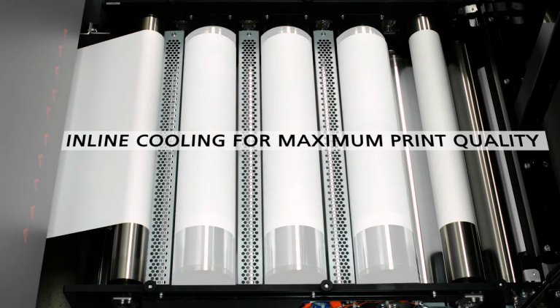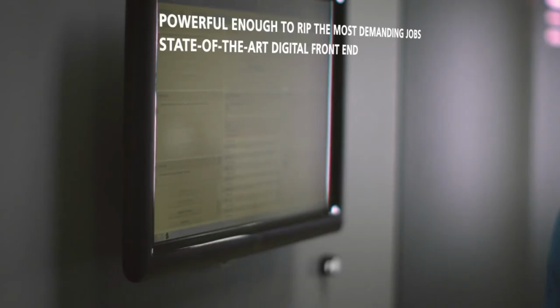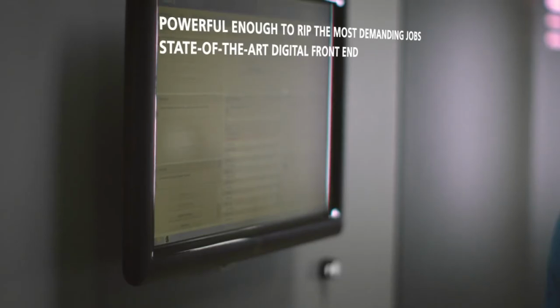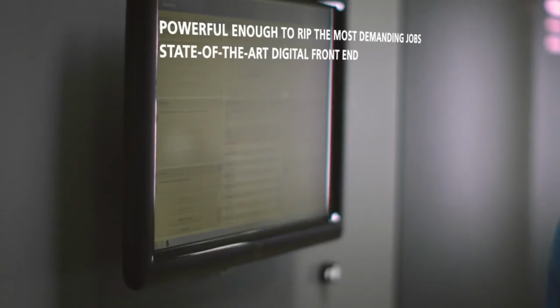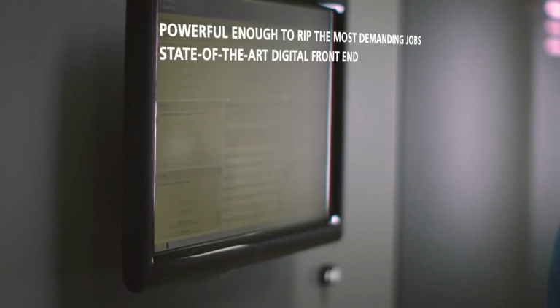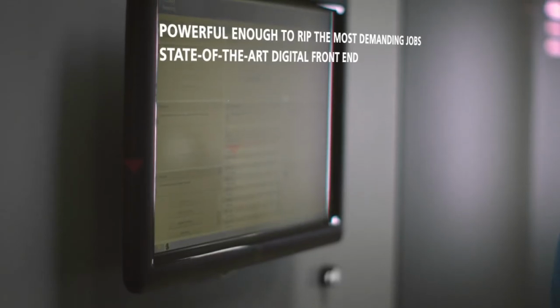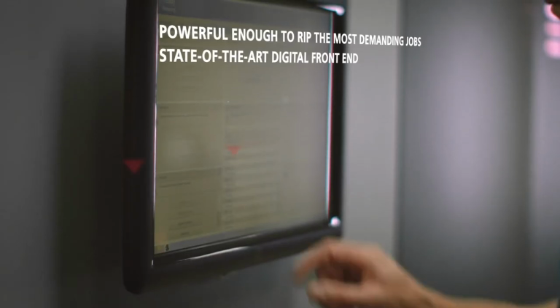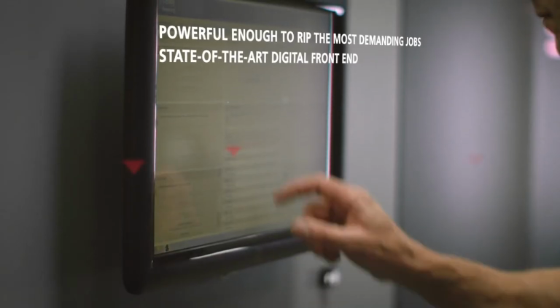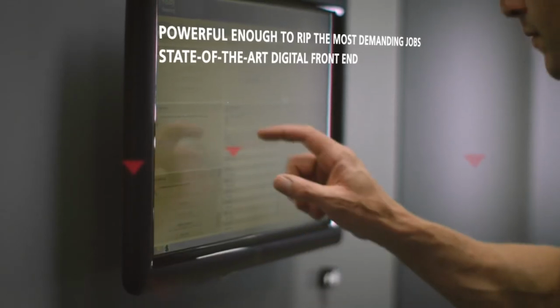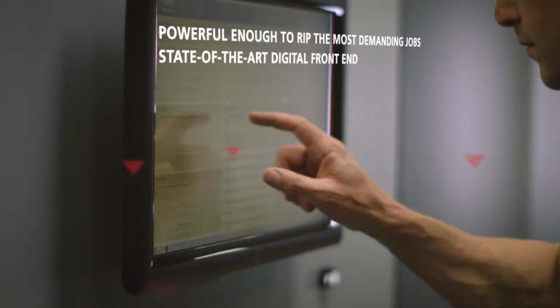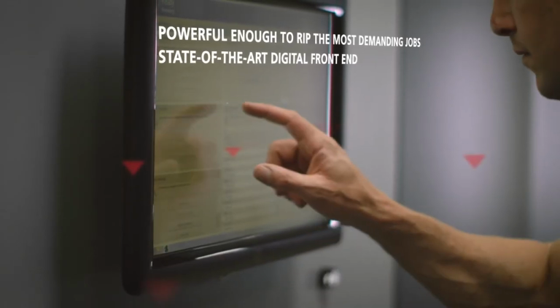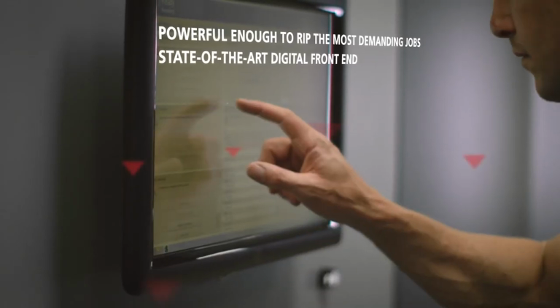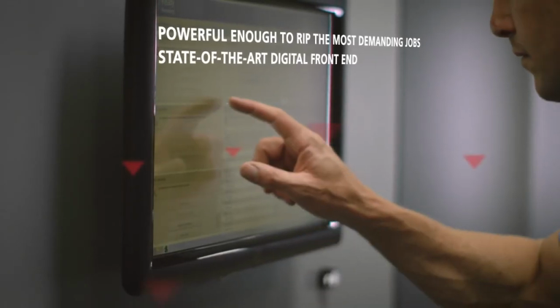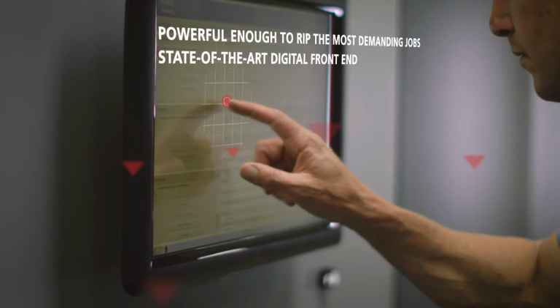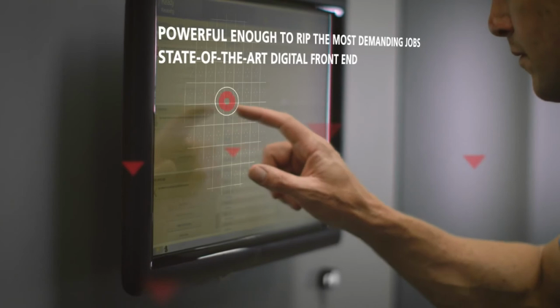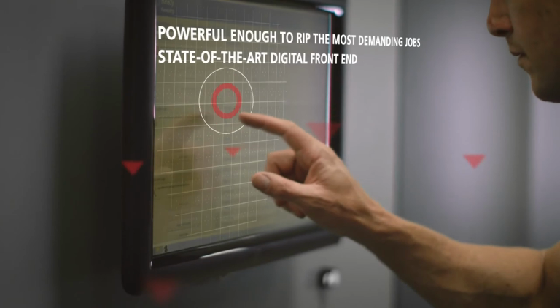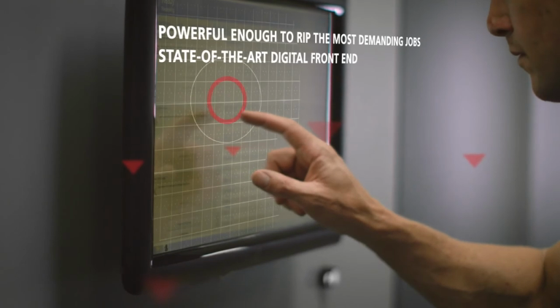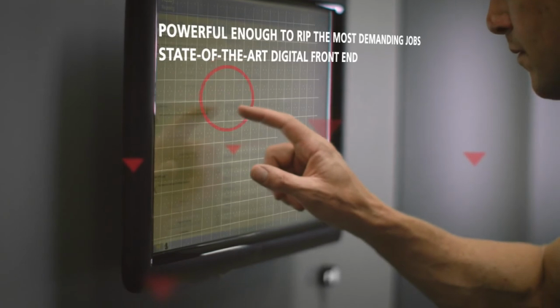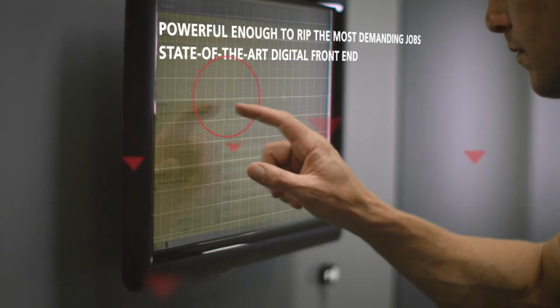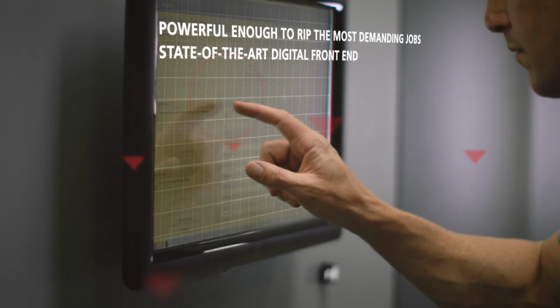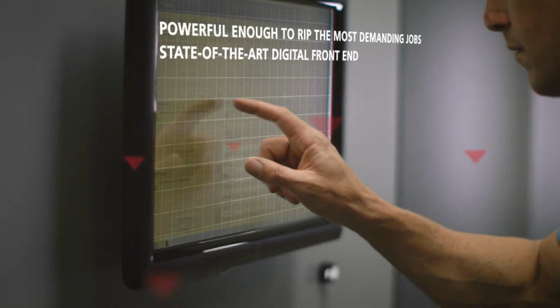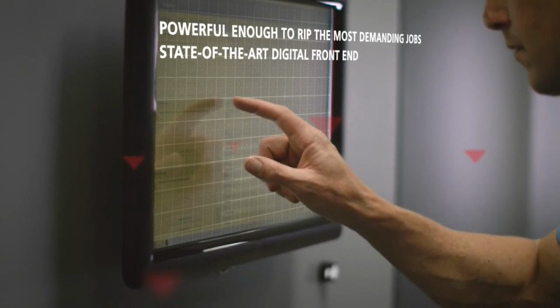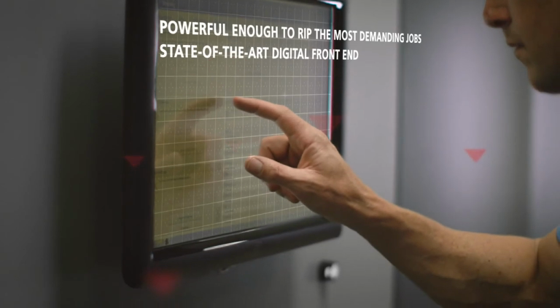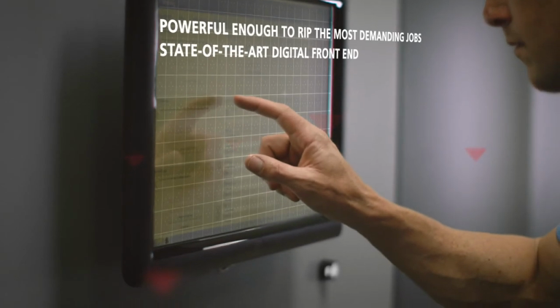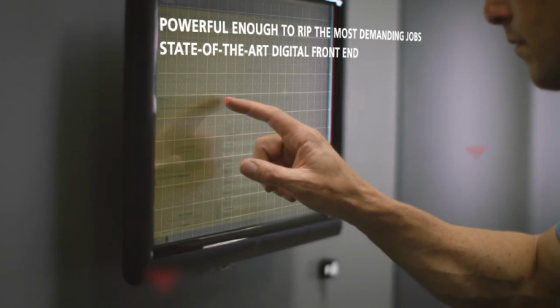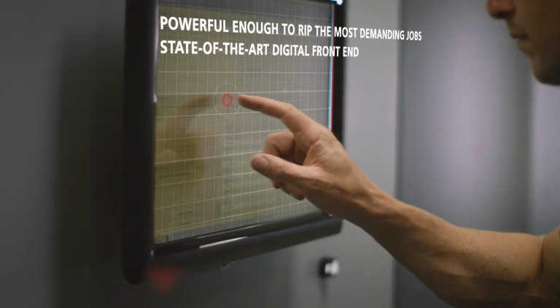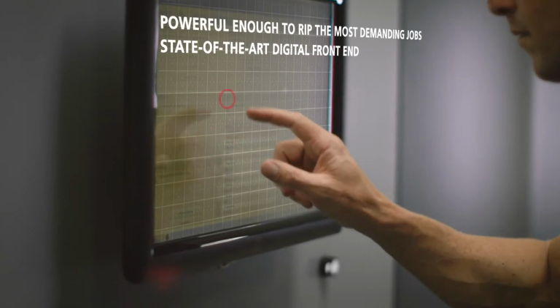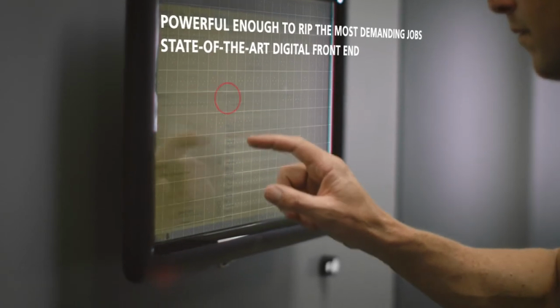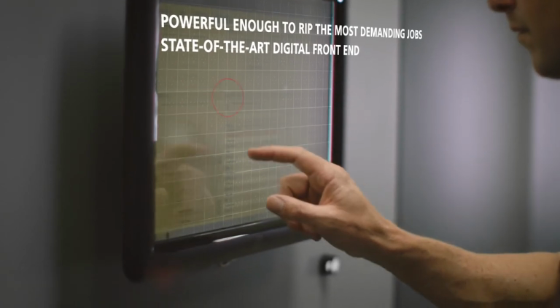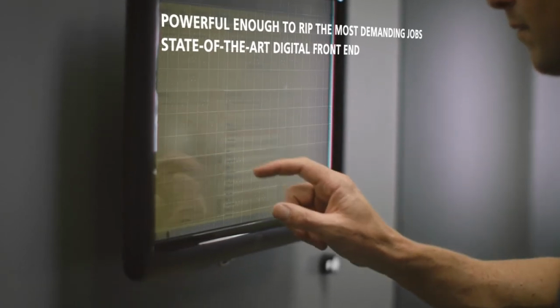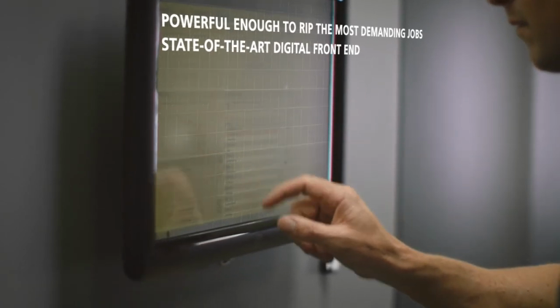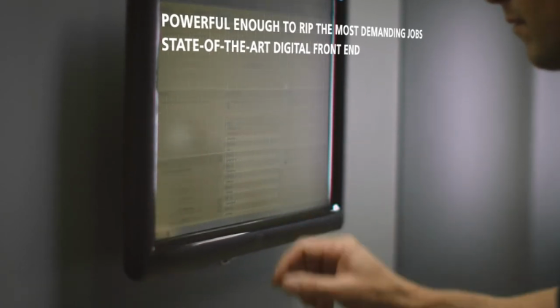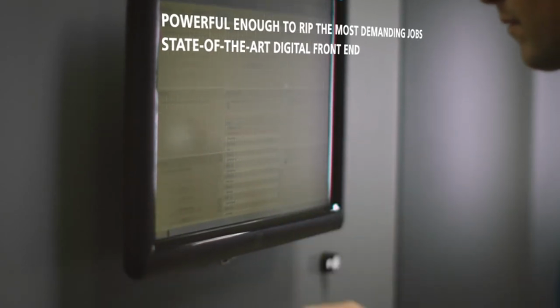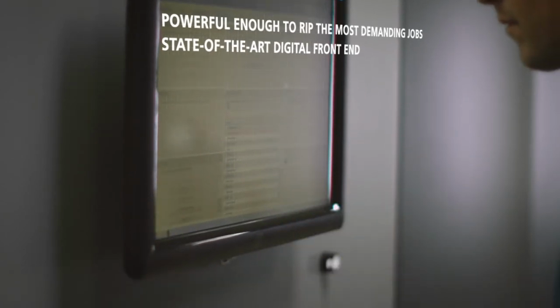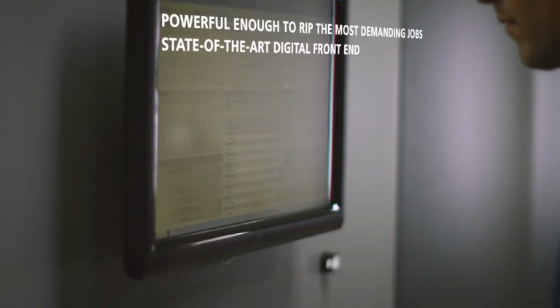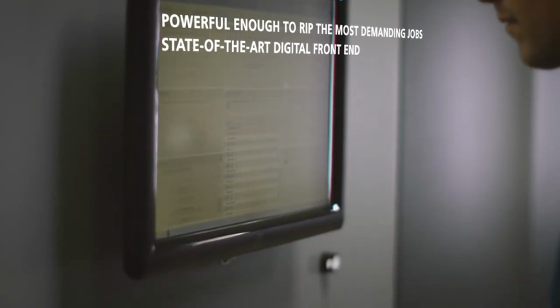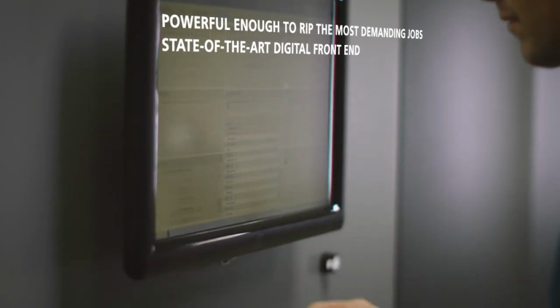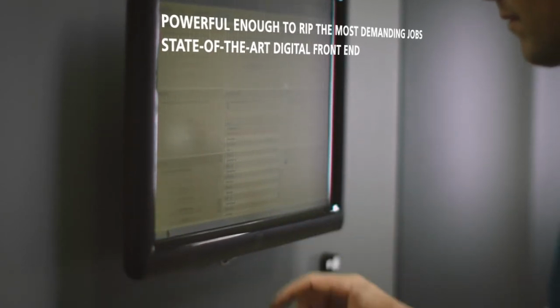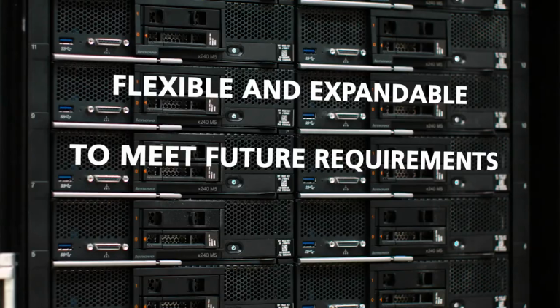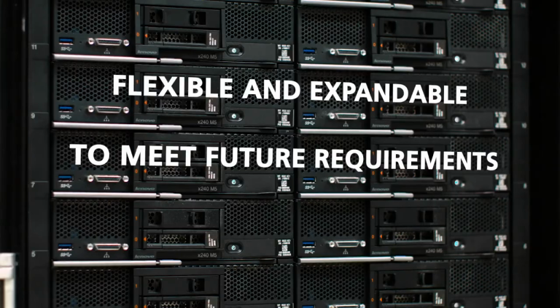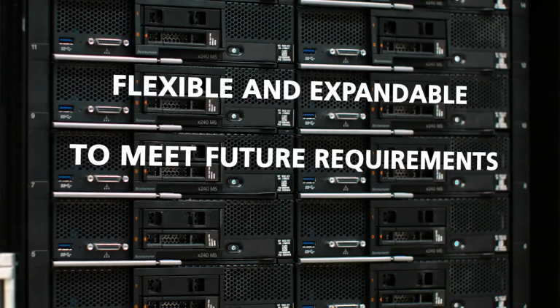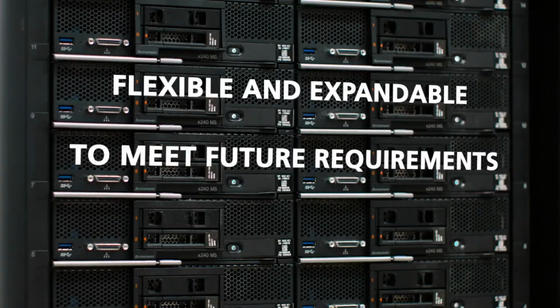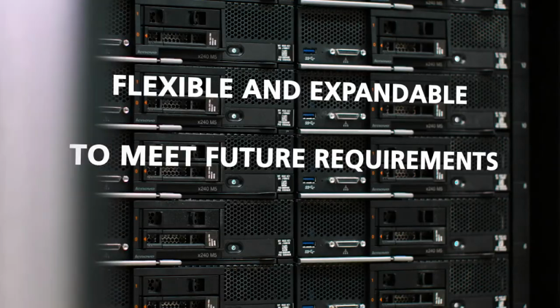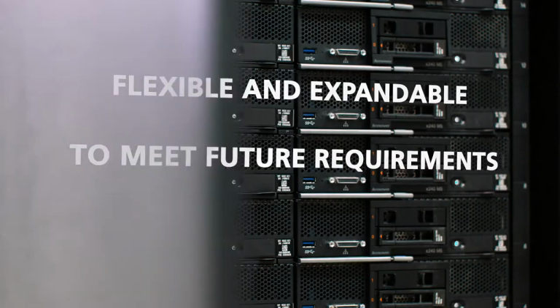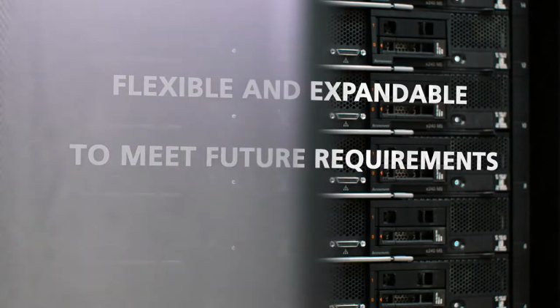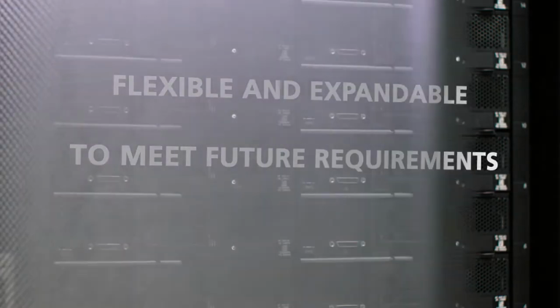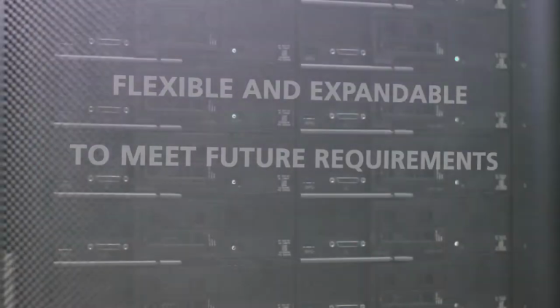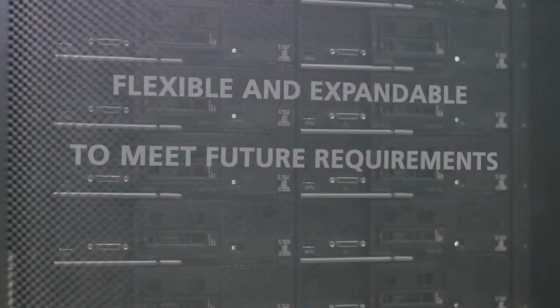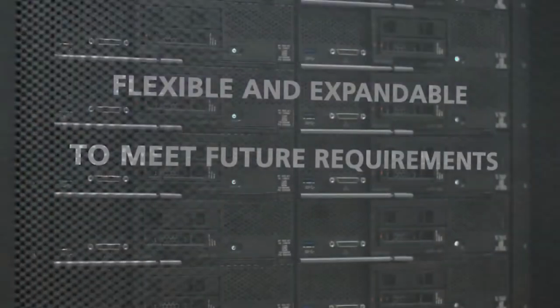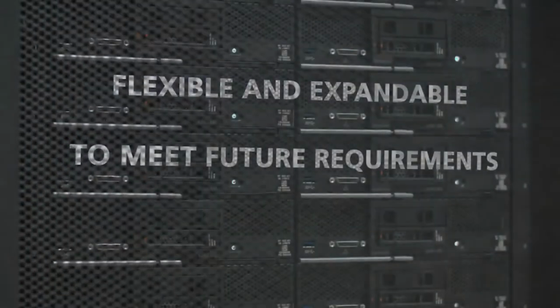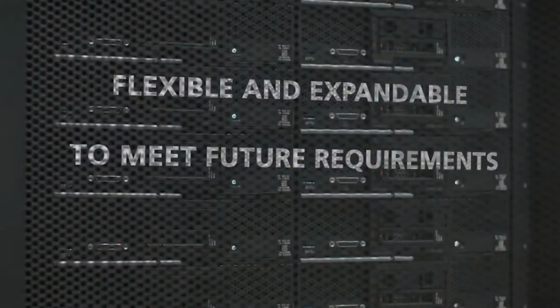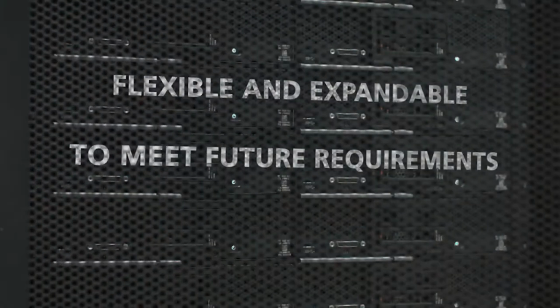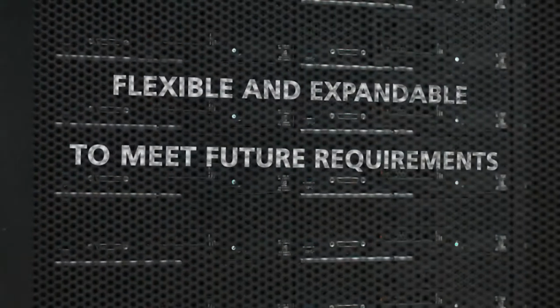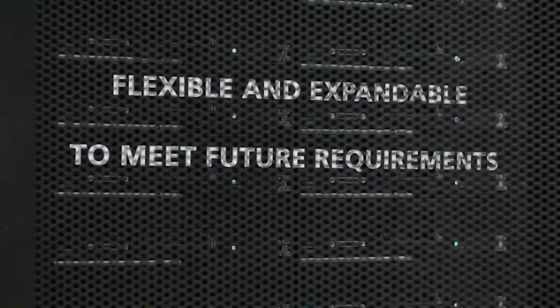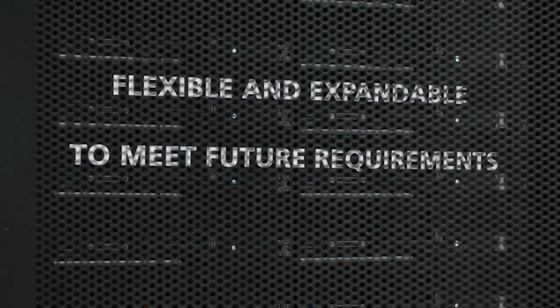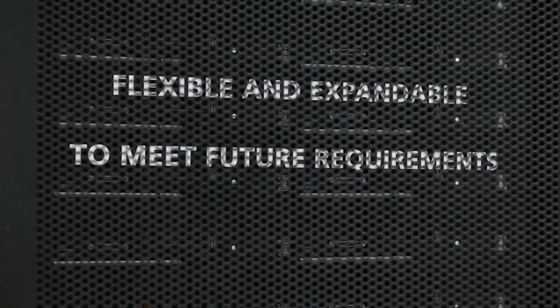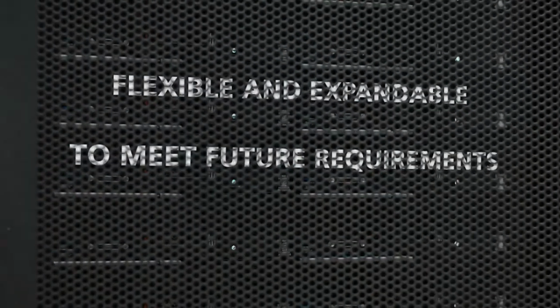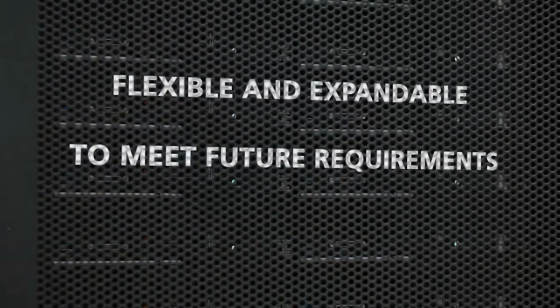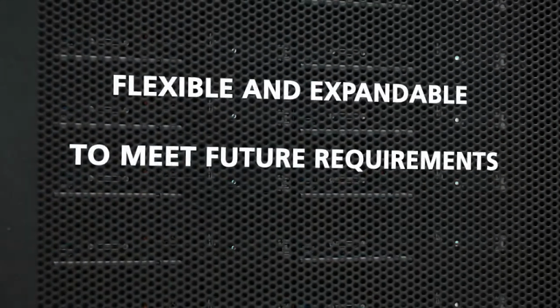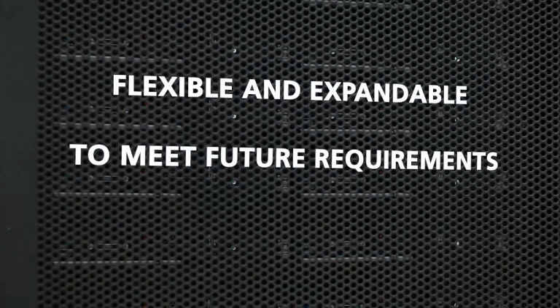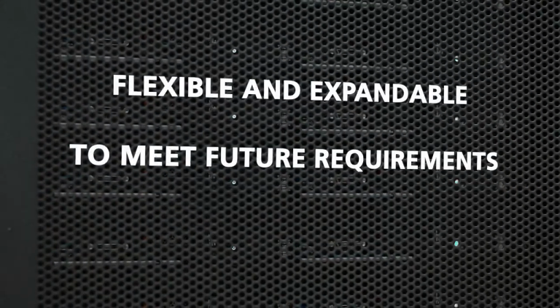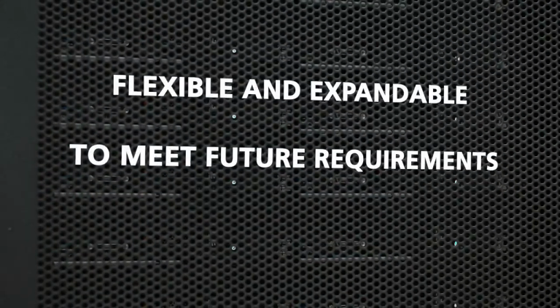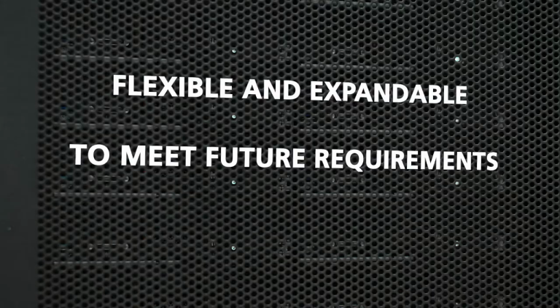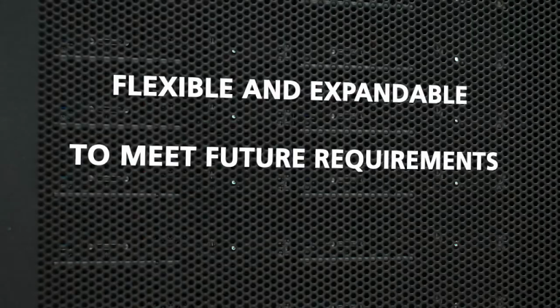Digital front-end powerful enough to rip the most demanding jobs. Flexible and expandable to meet future requirements.